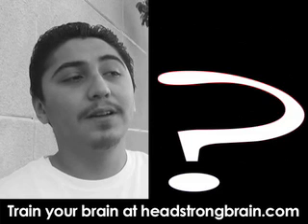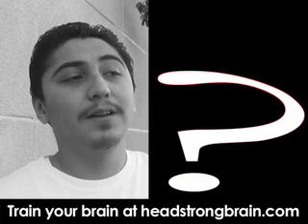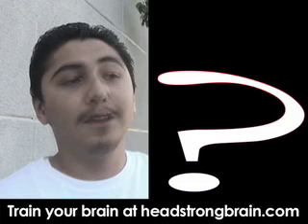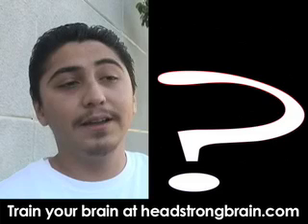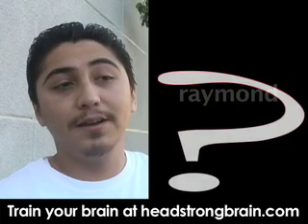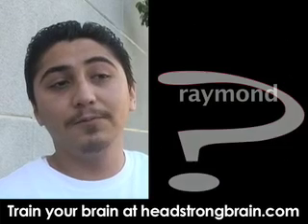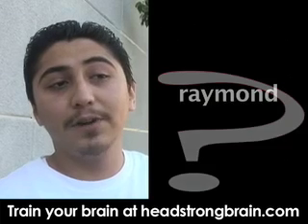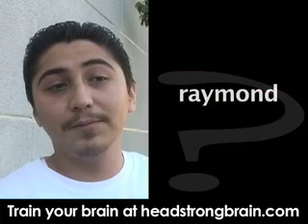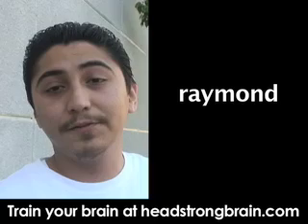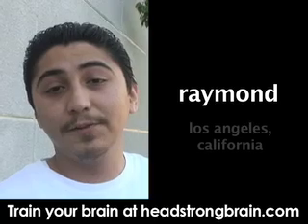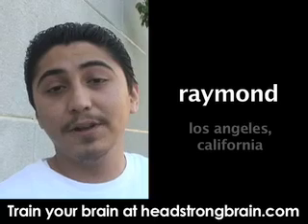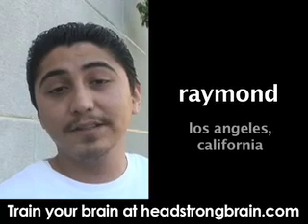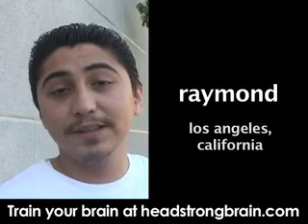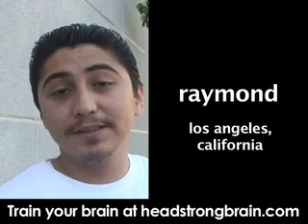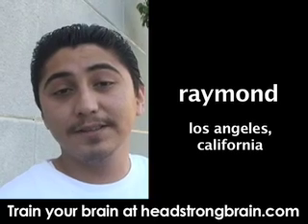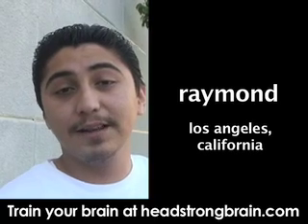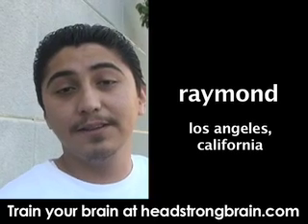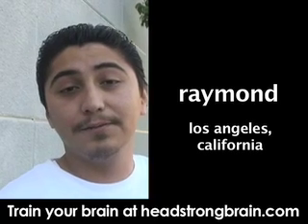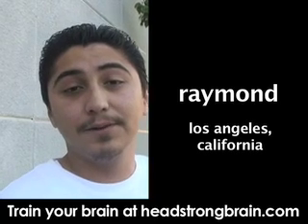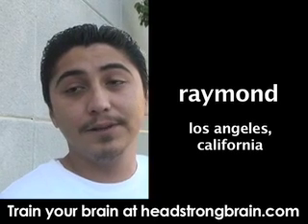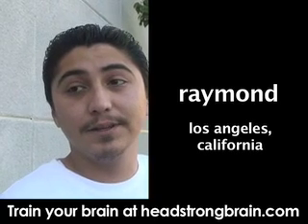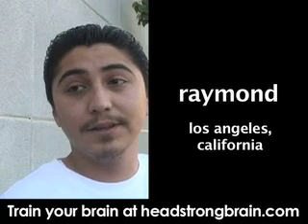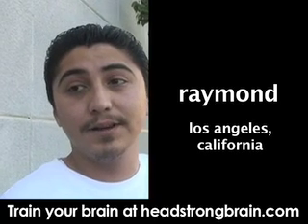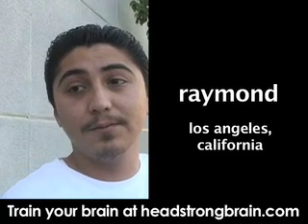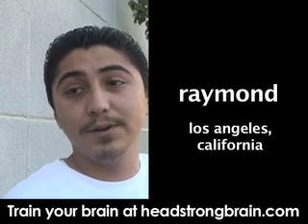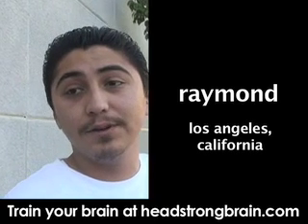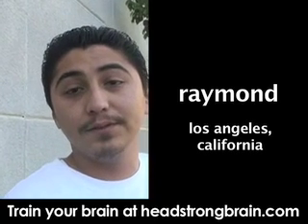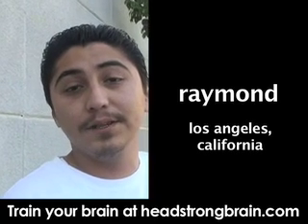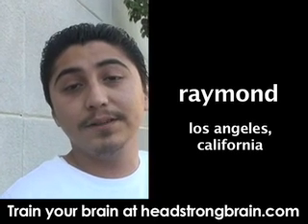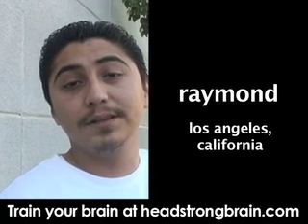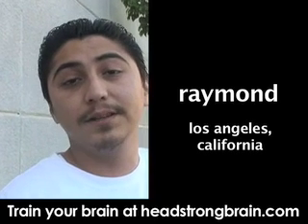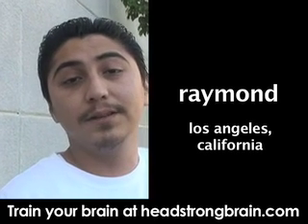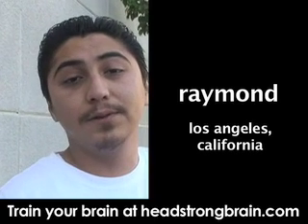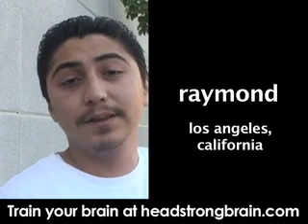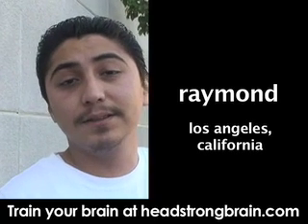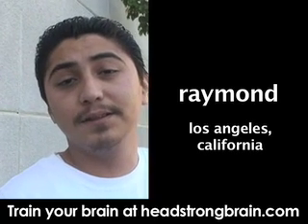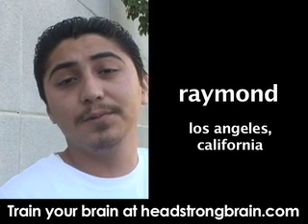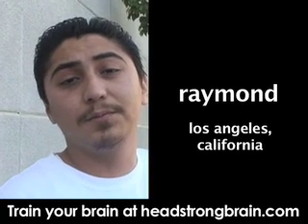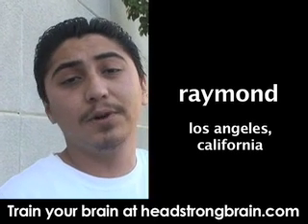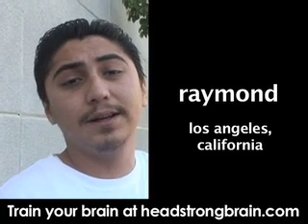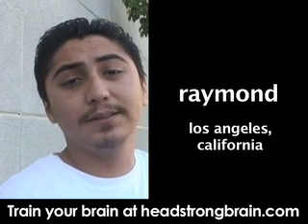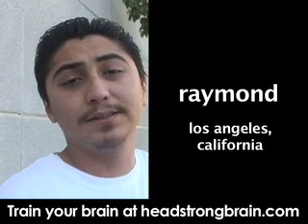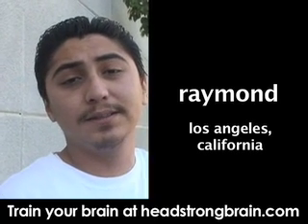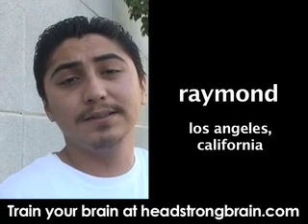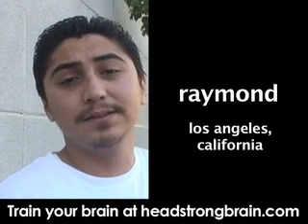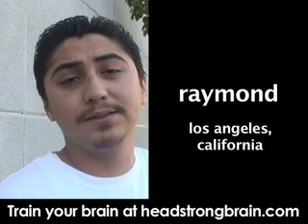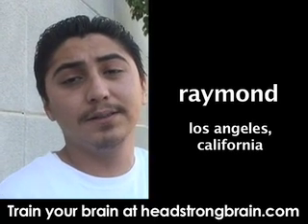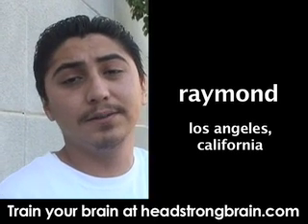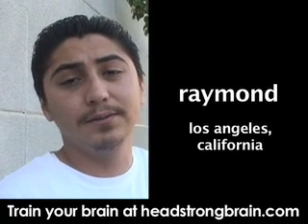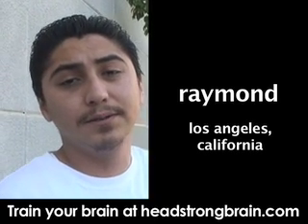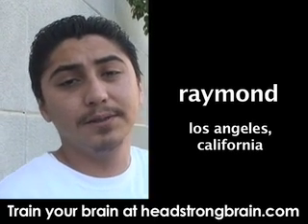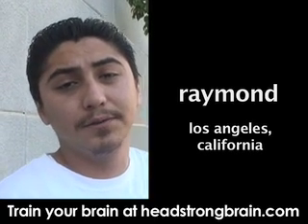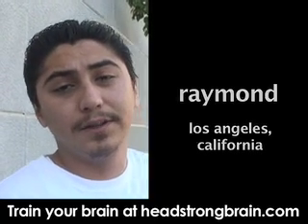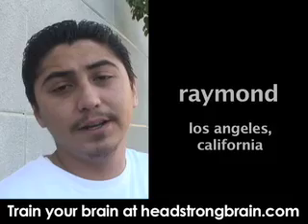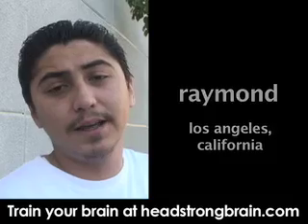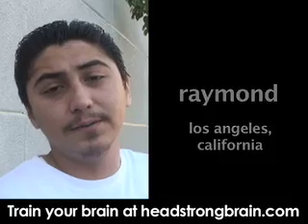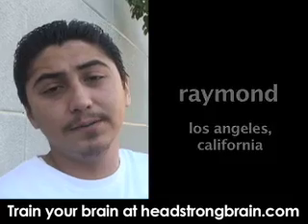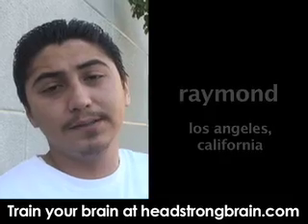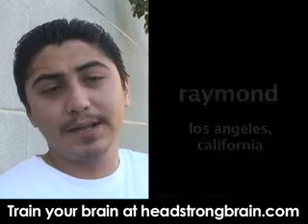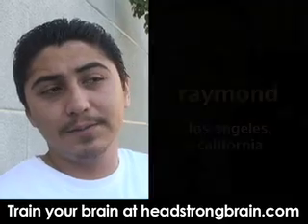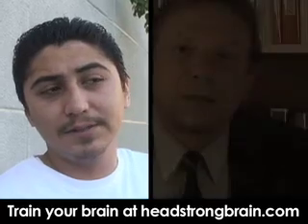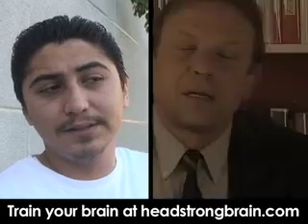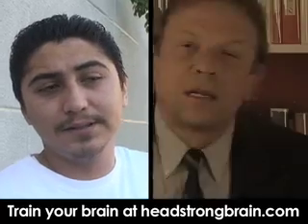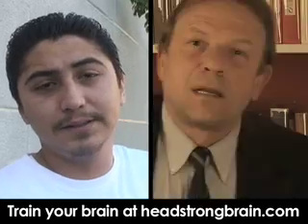Hi, I'm Raymond from Los Angeles, California, and I'm wondering if there's any quick and simple brain exercises you can do to prevent Alzheimer's disease?